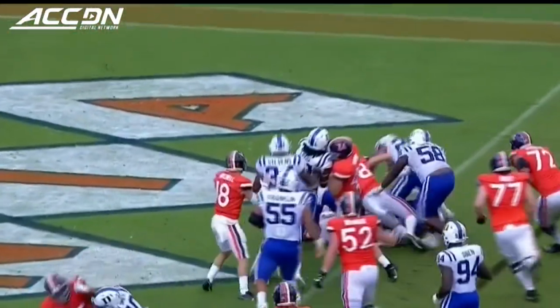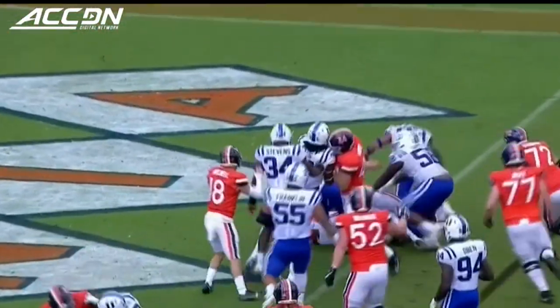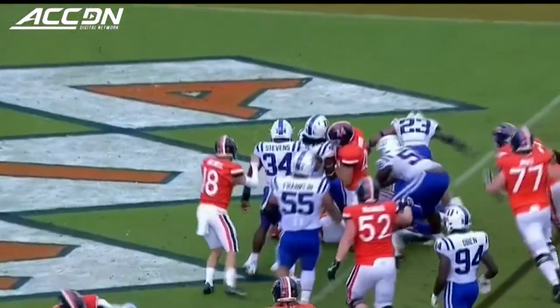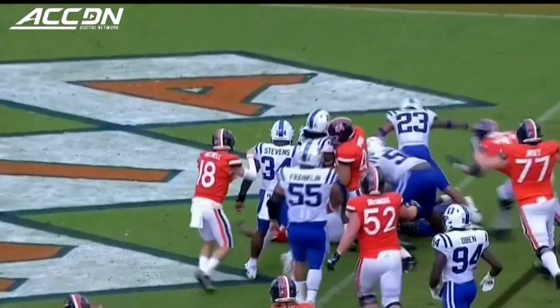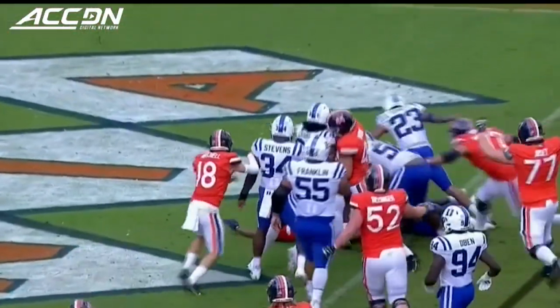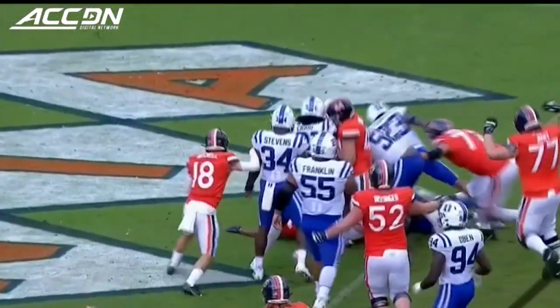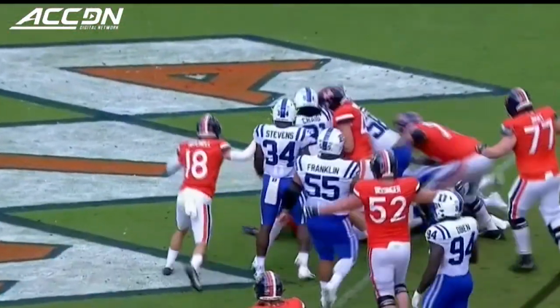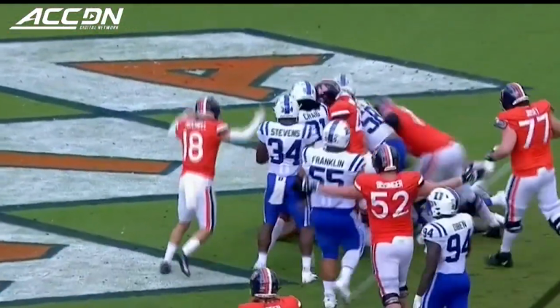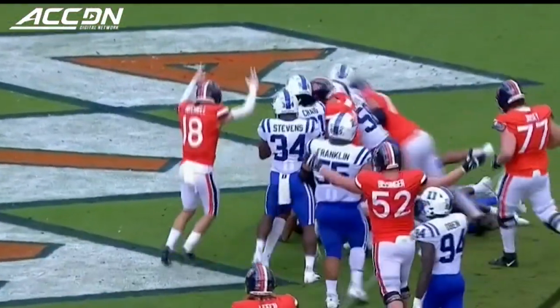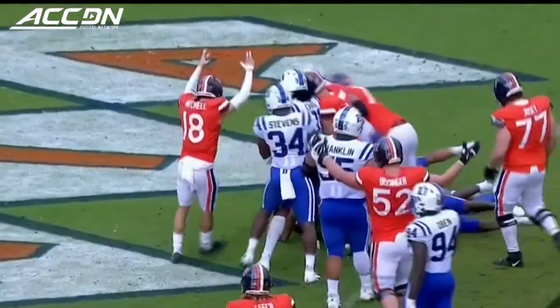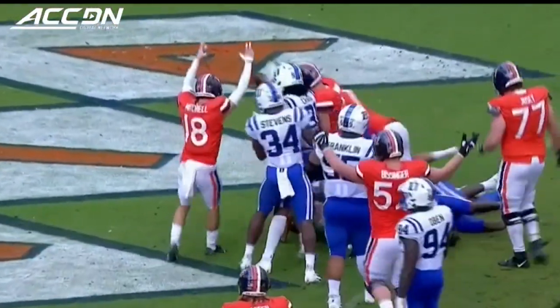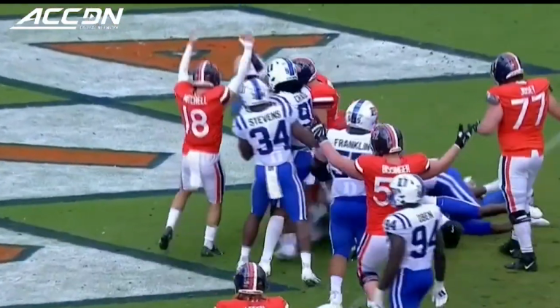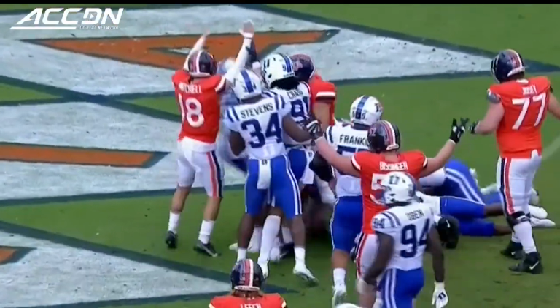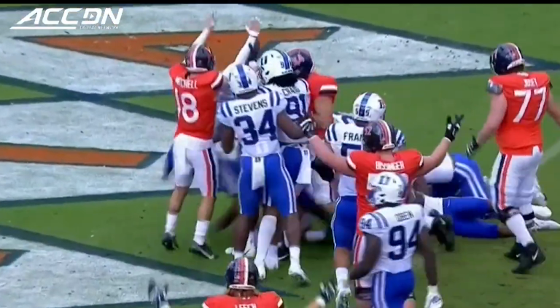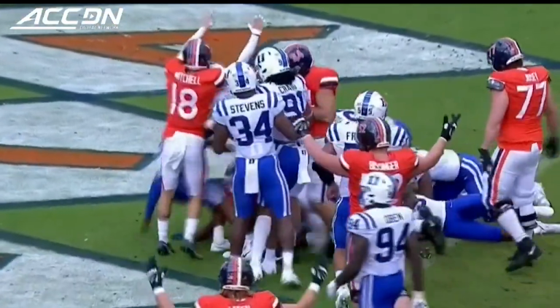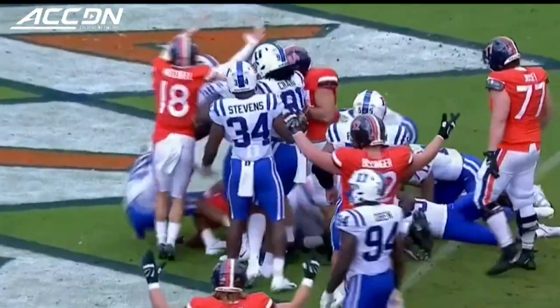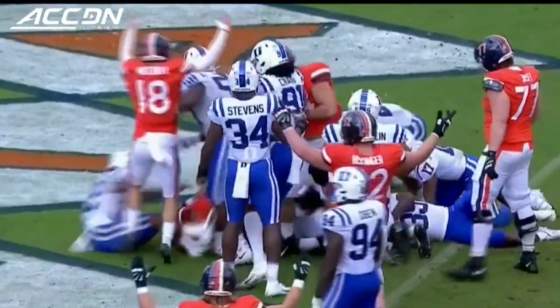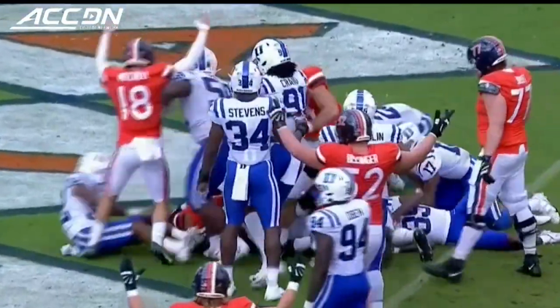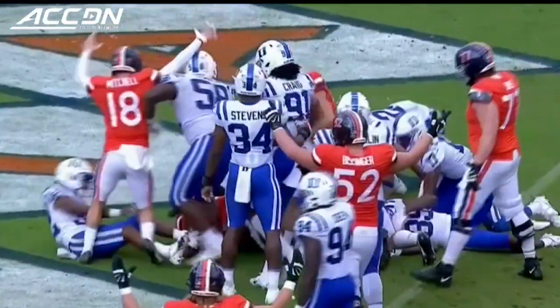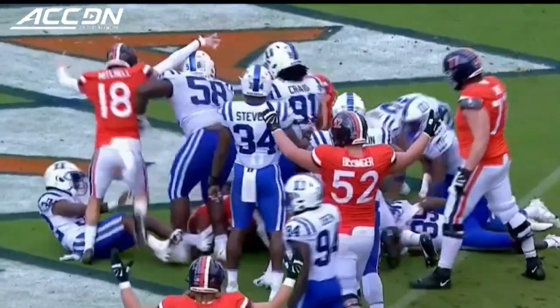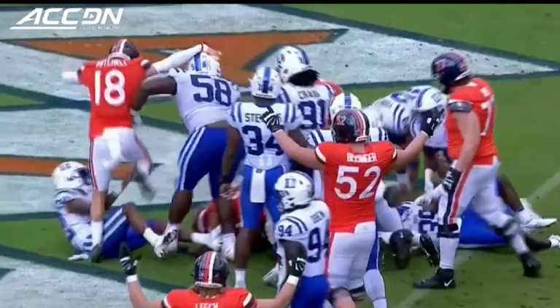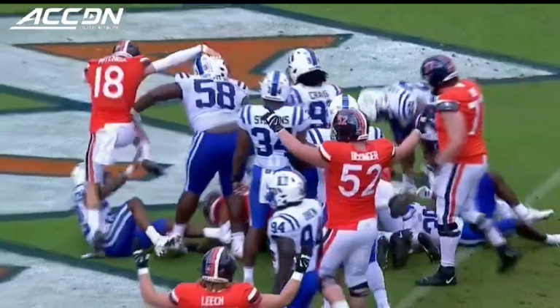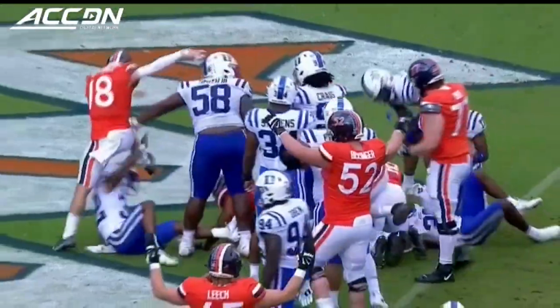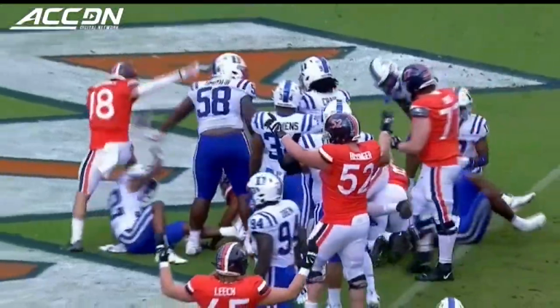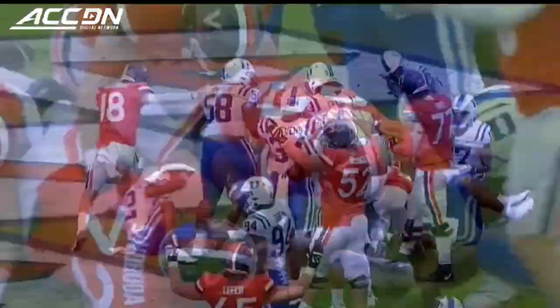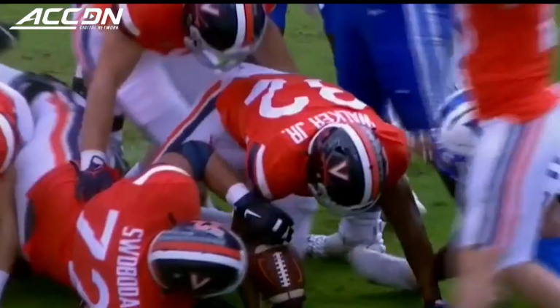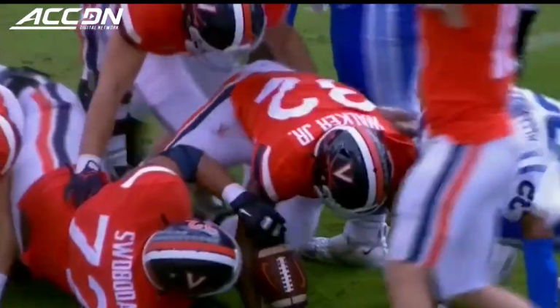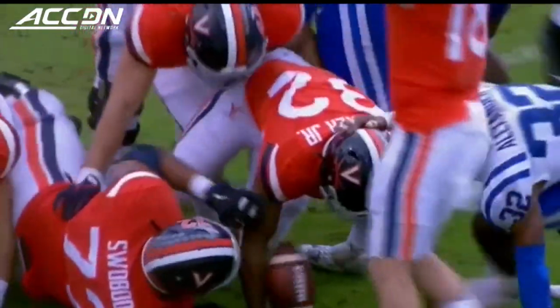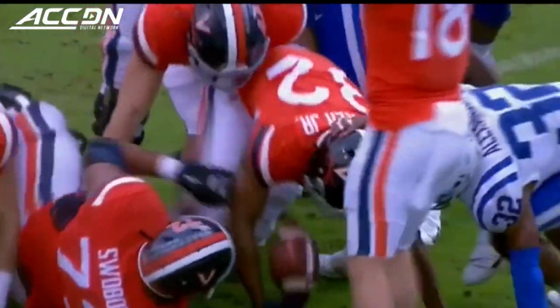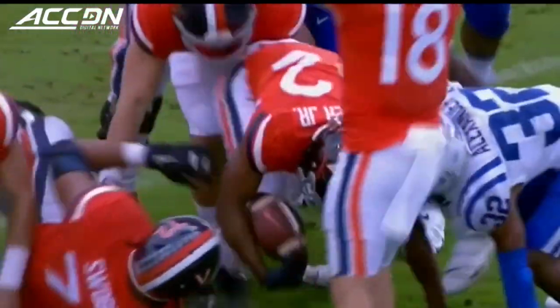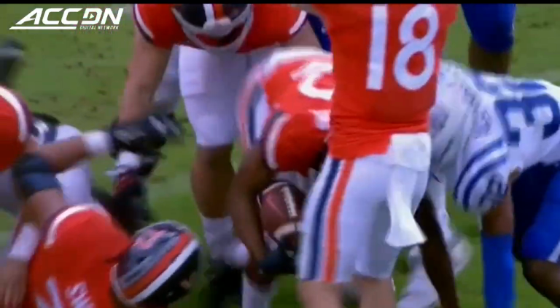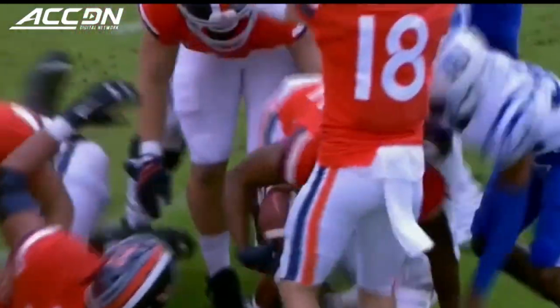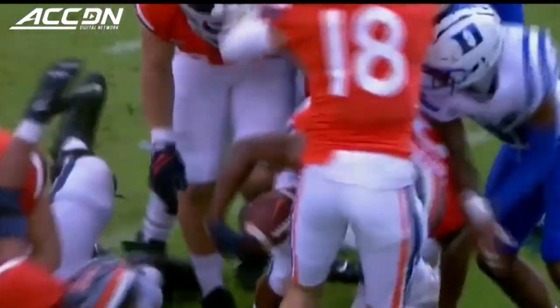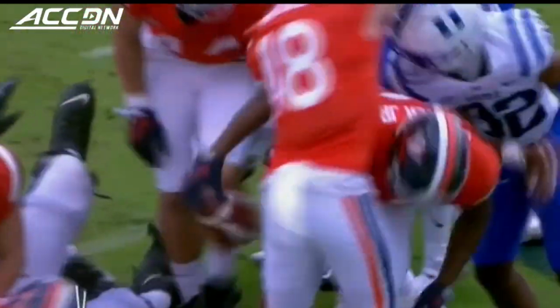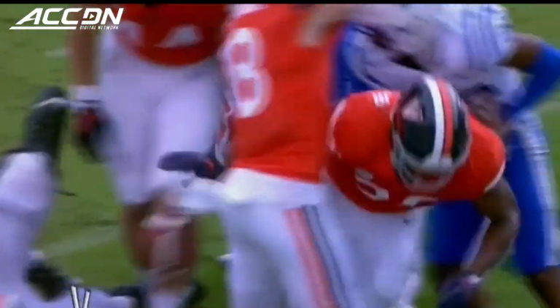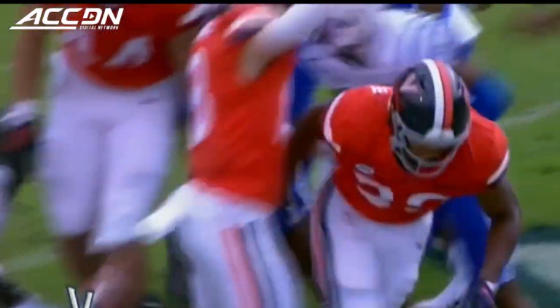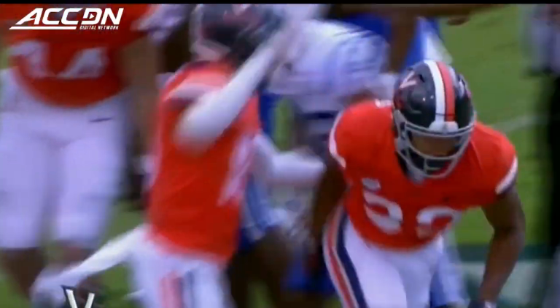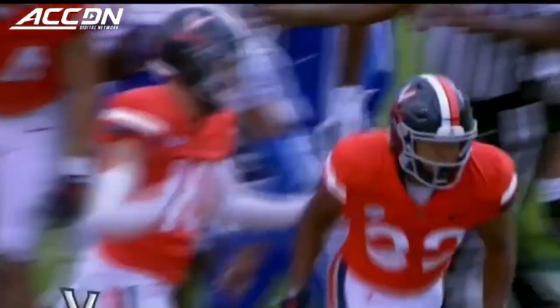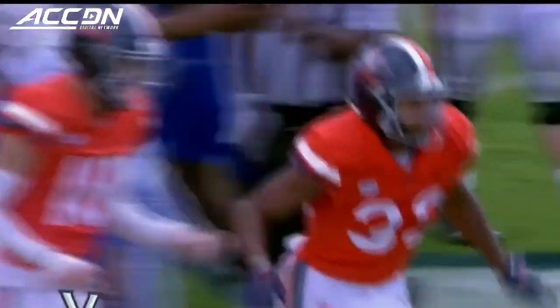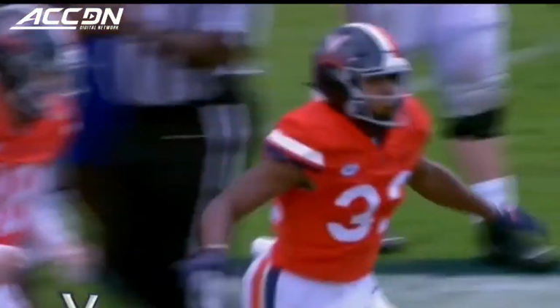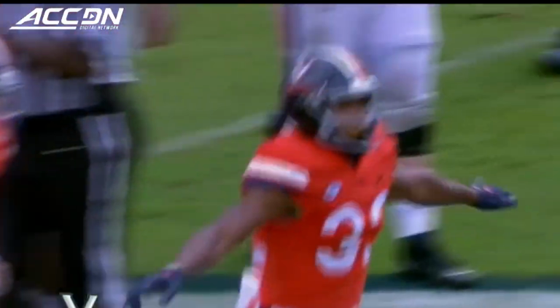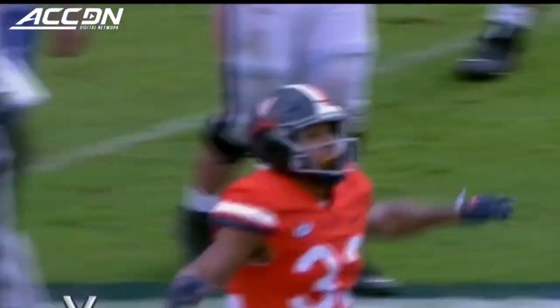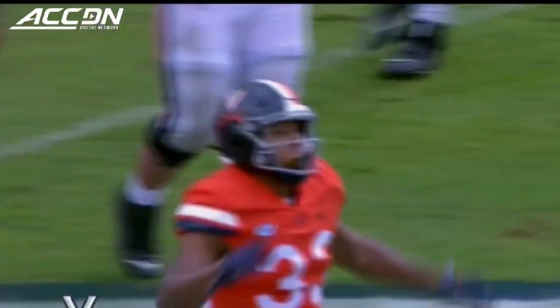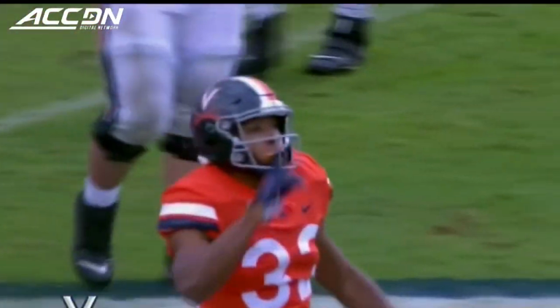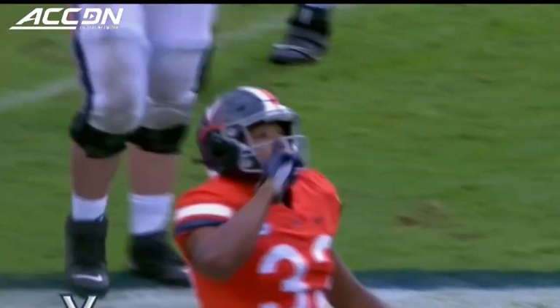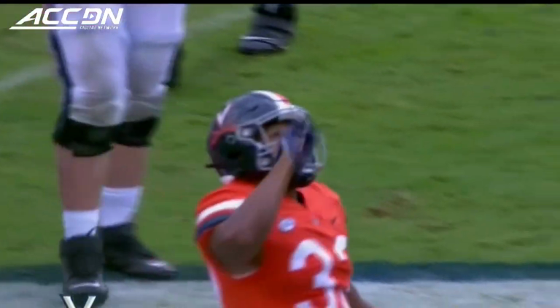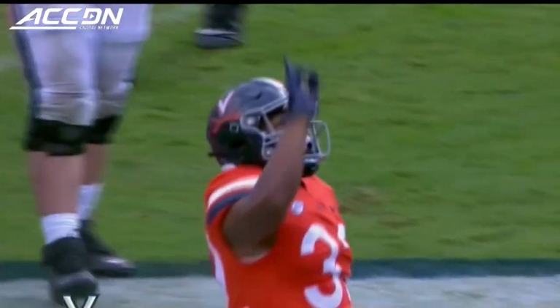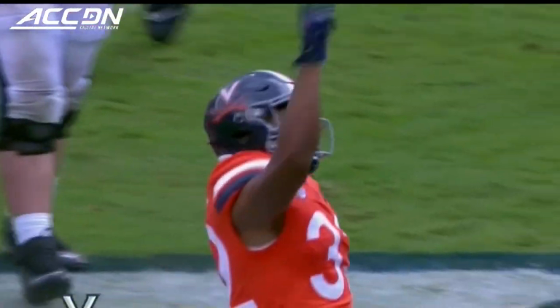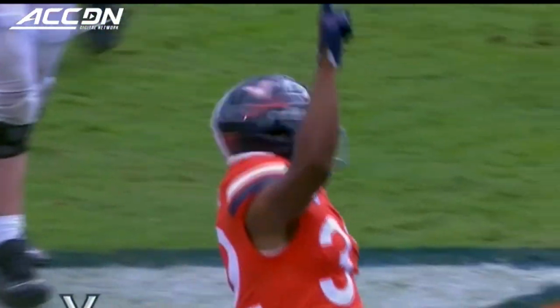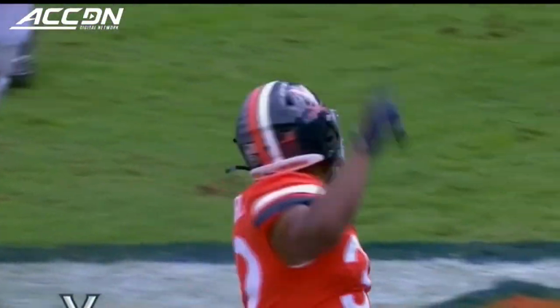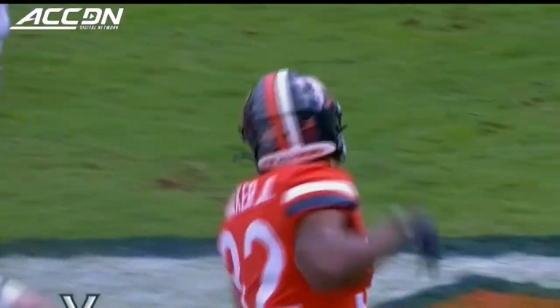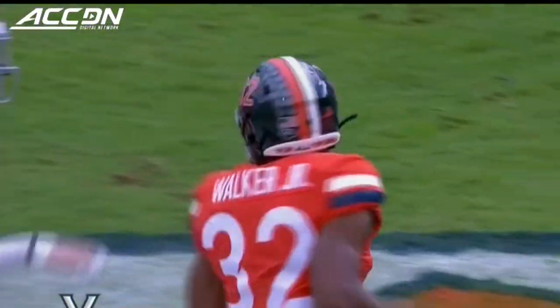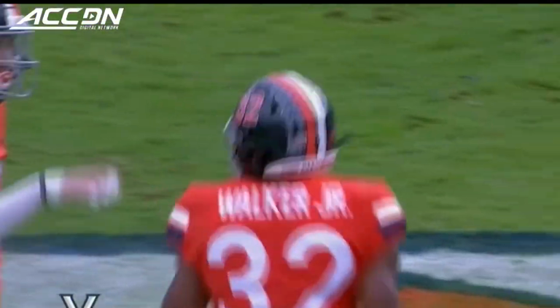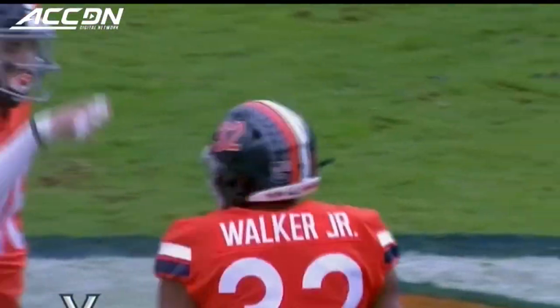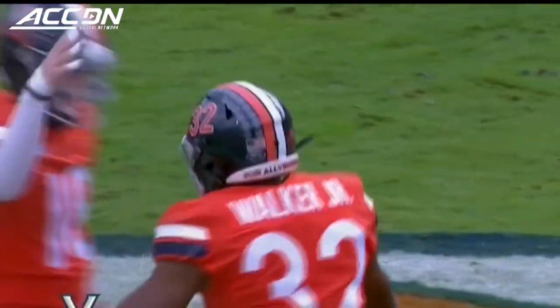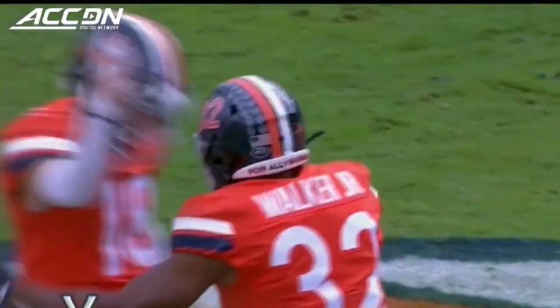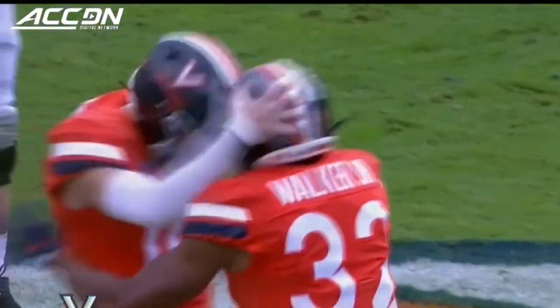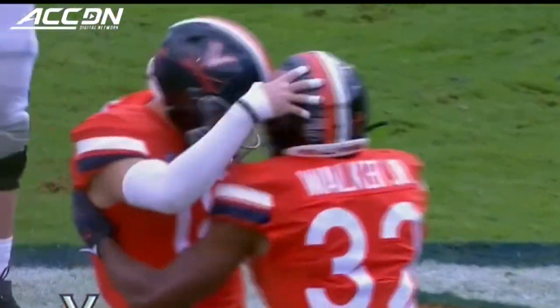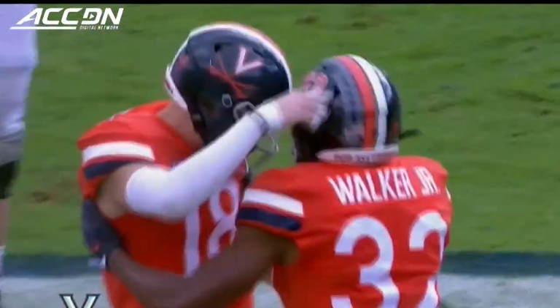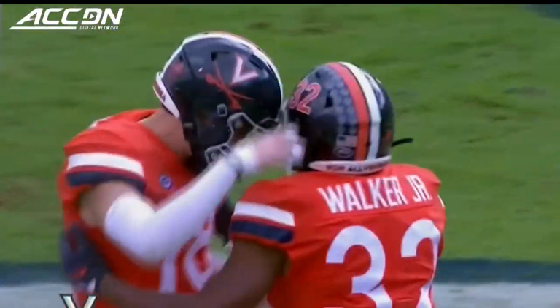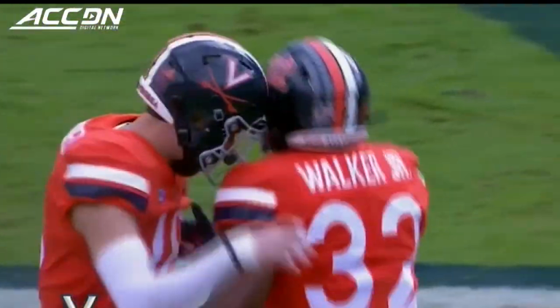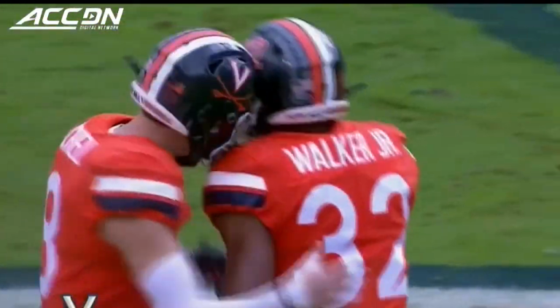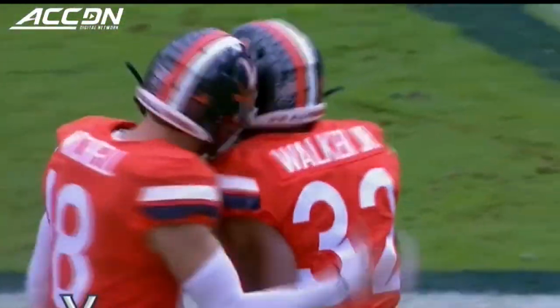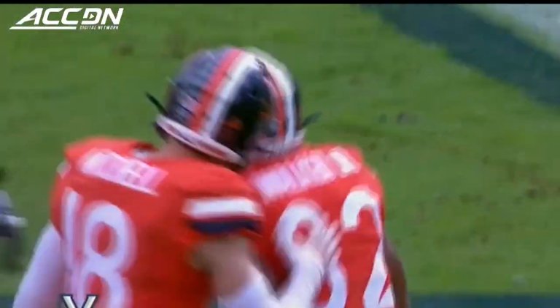Trying to ram it into the end zone! Brownie Walker Jr. from two yards away!